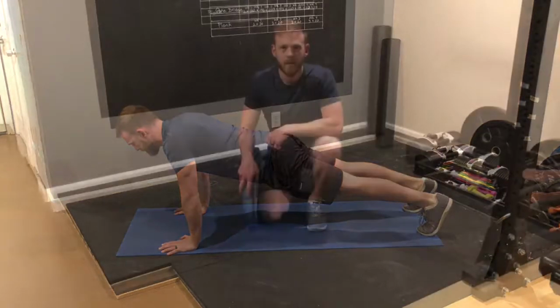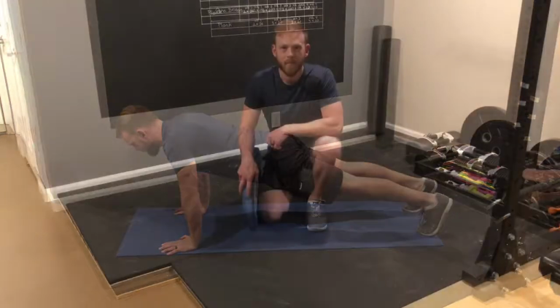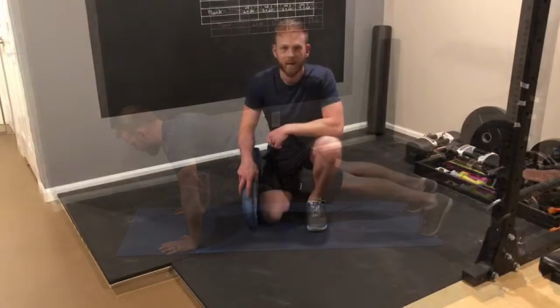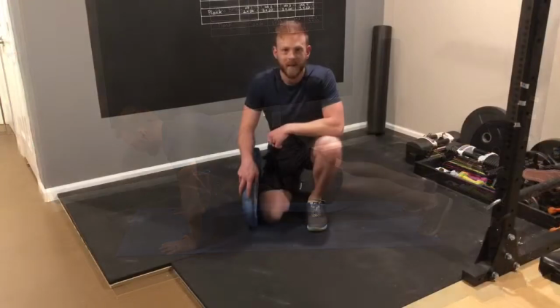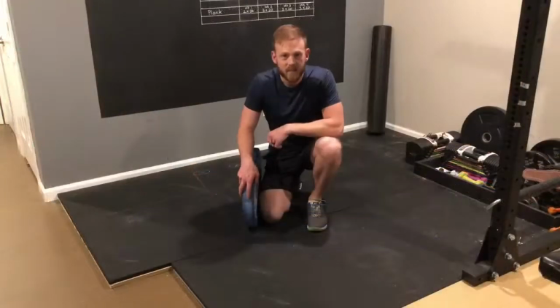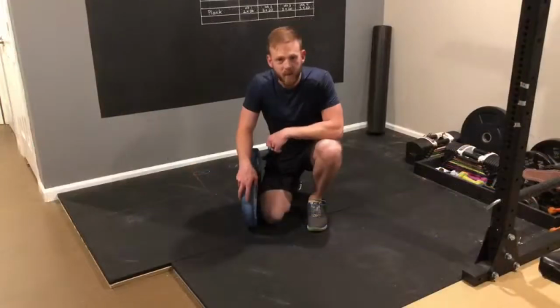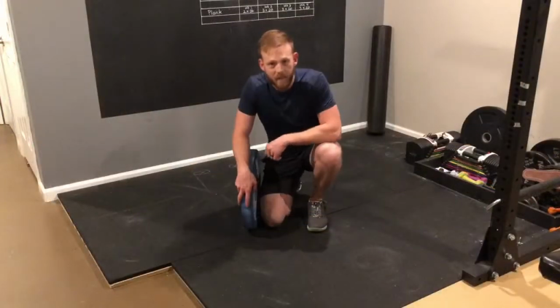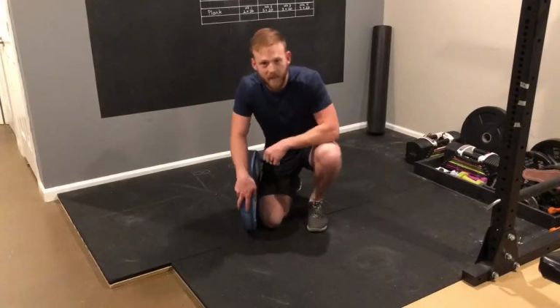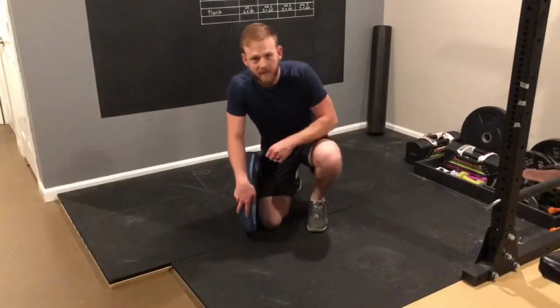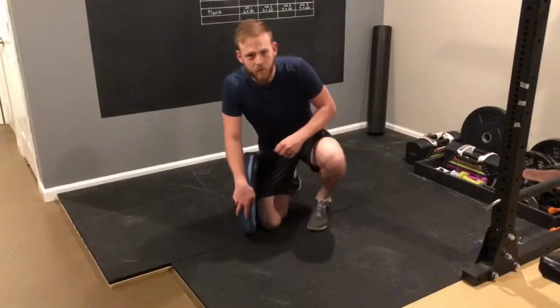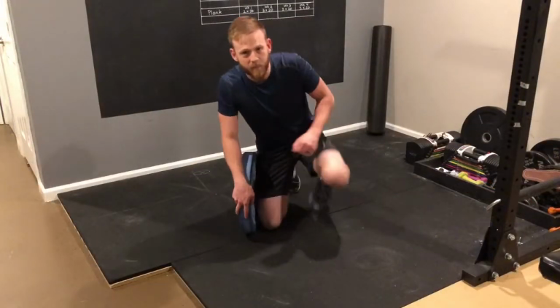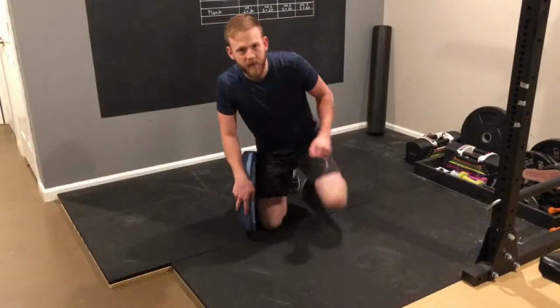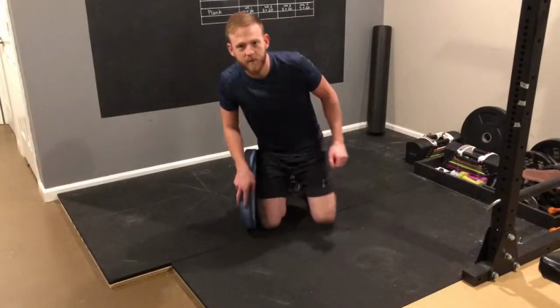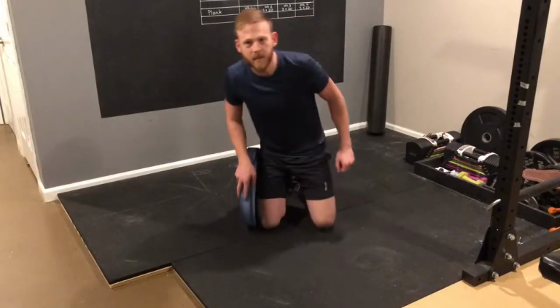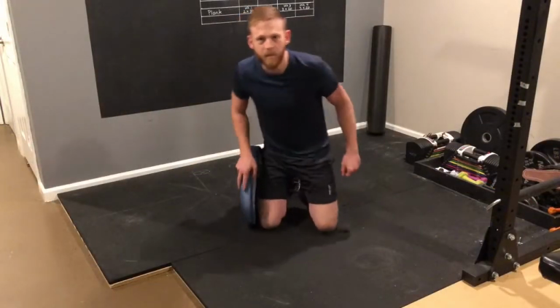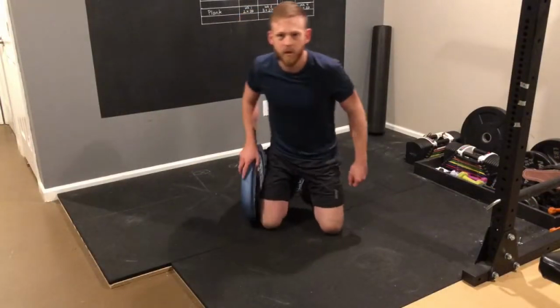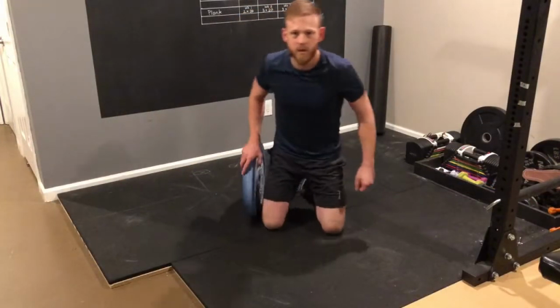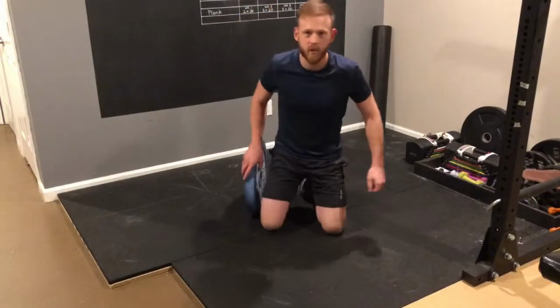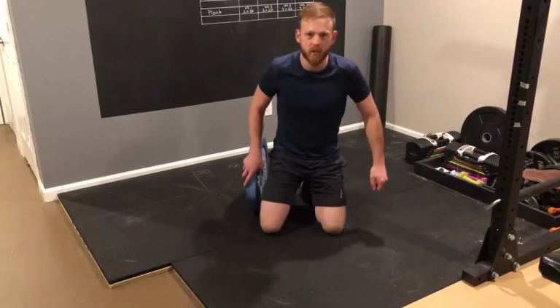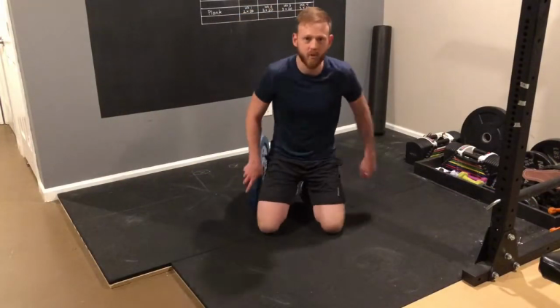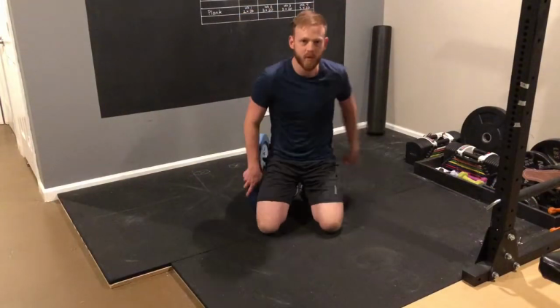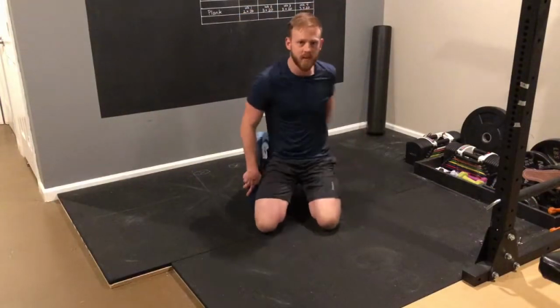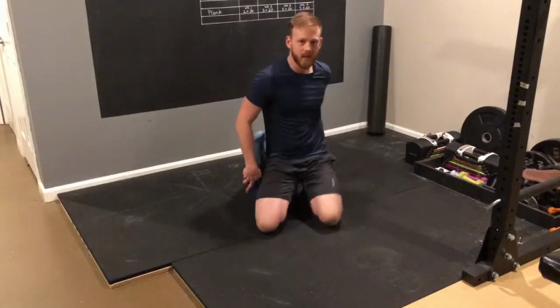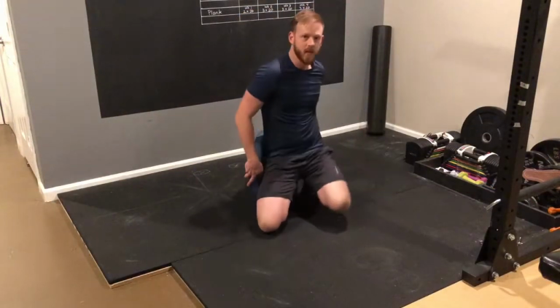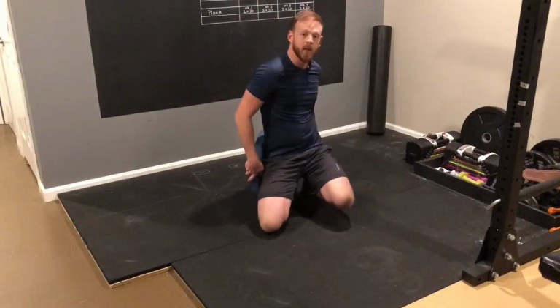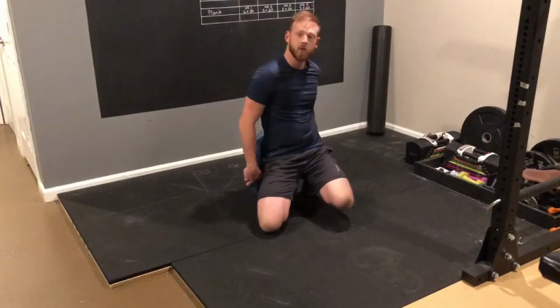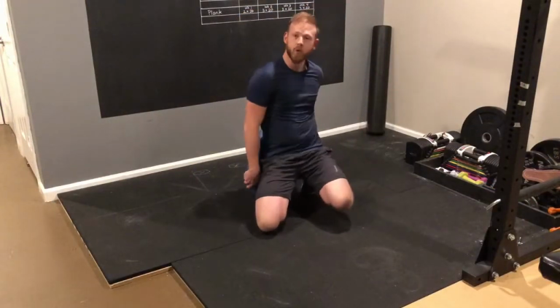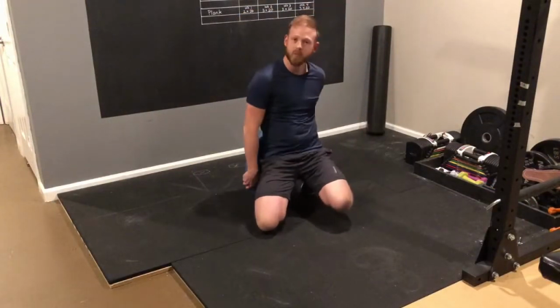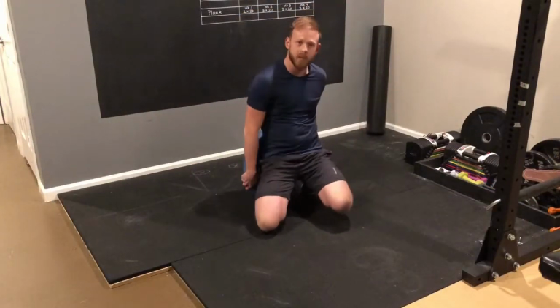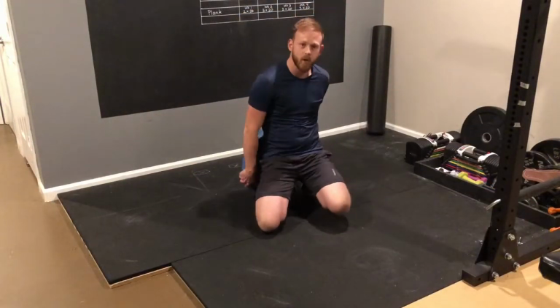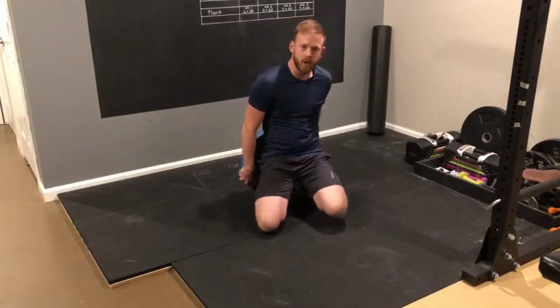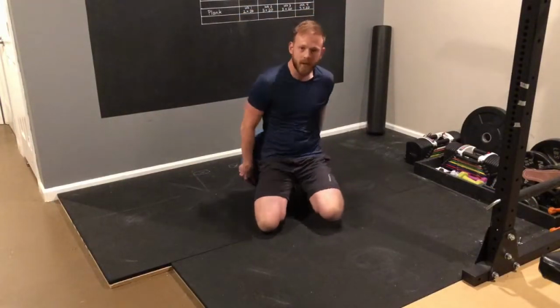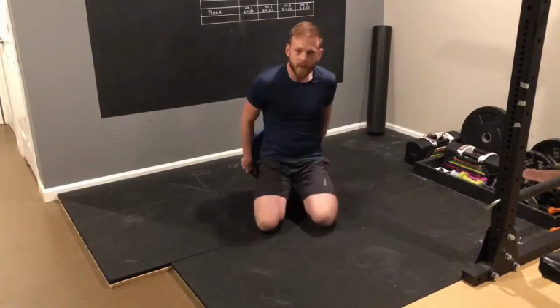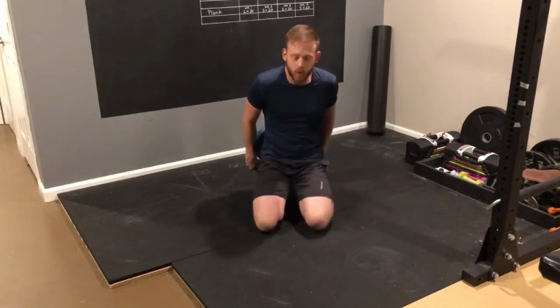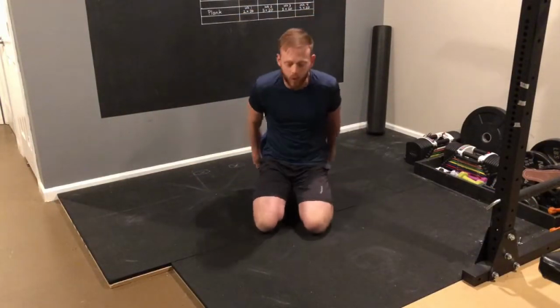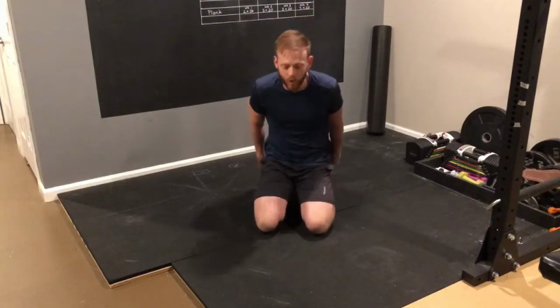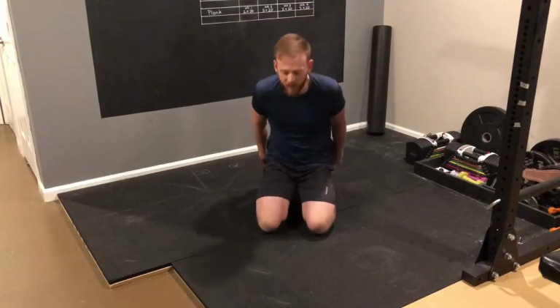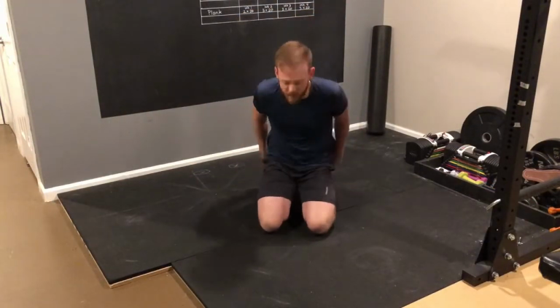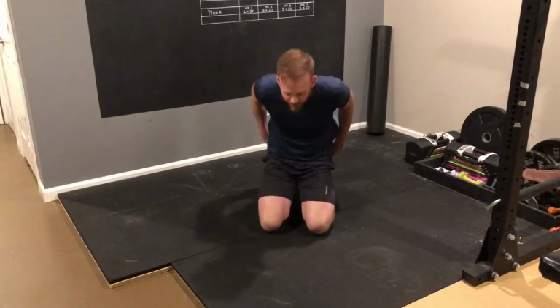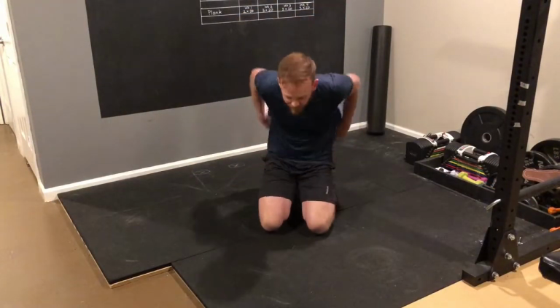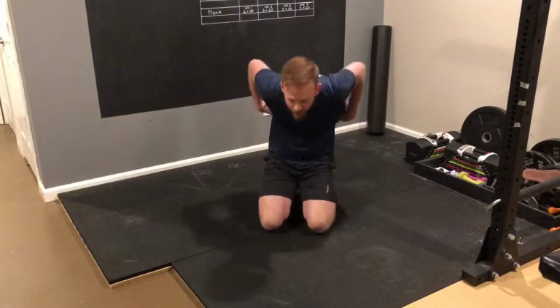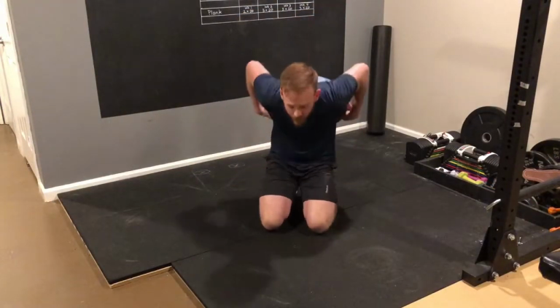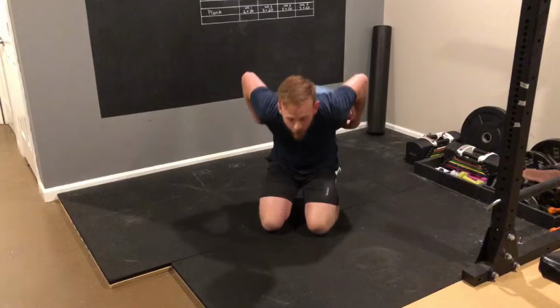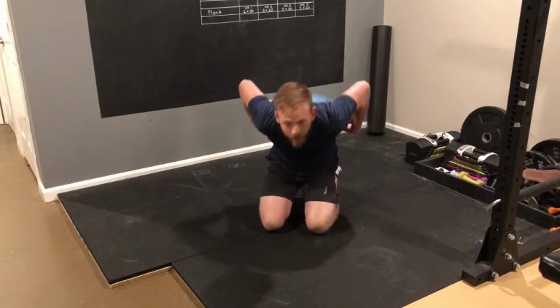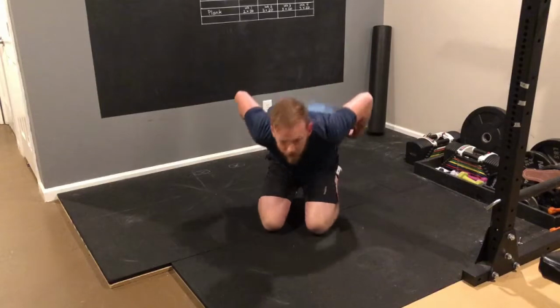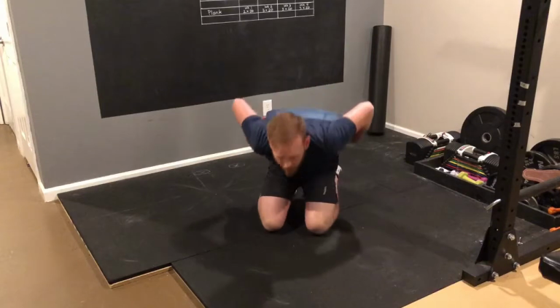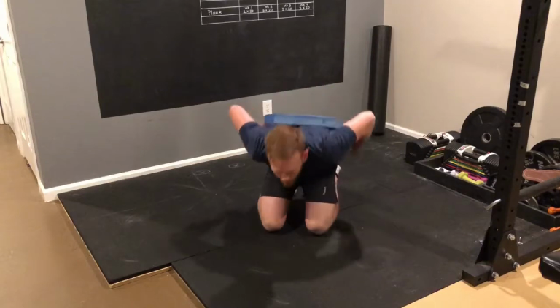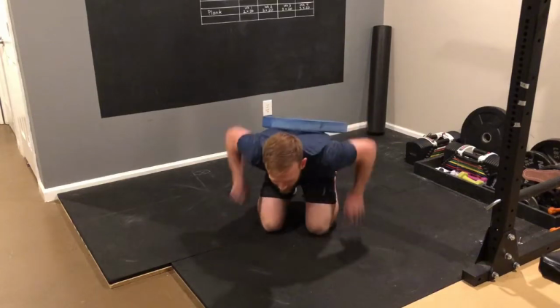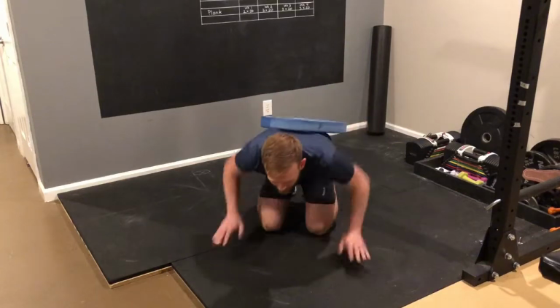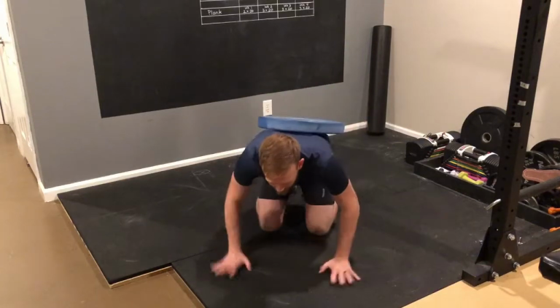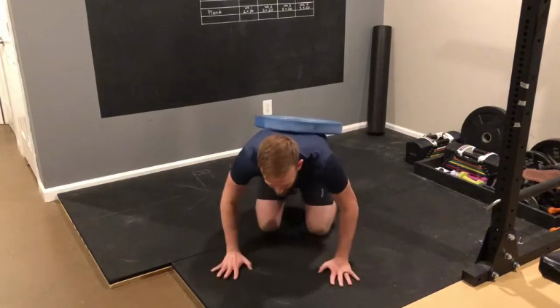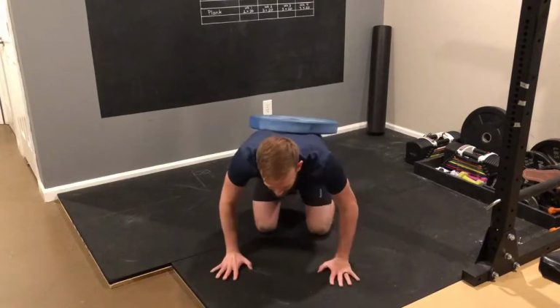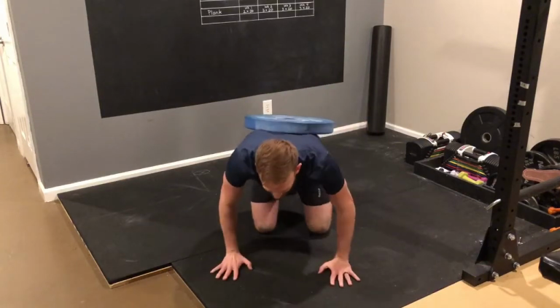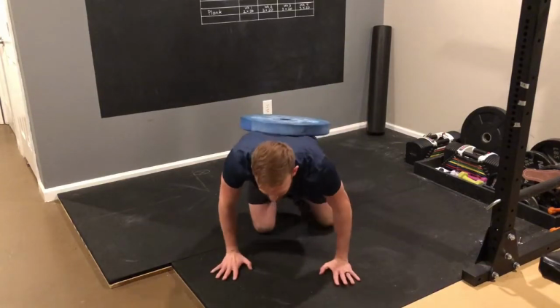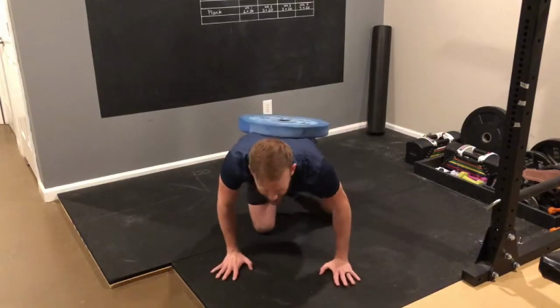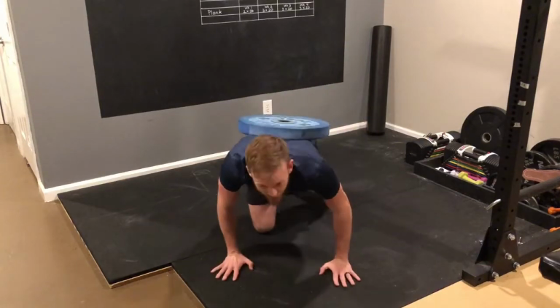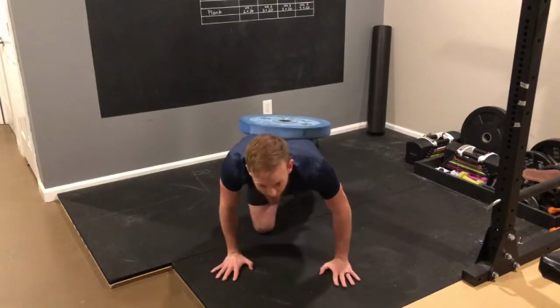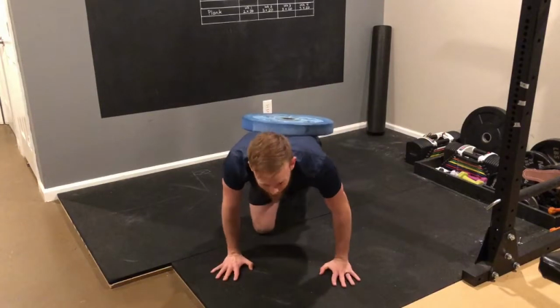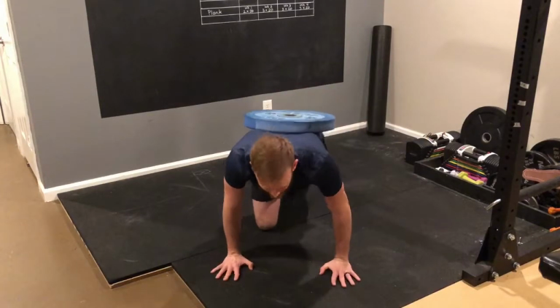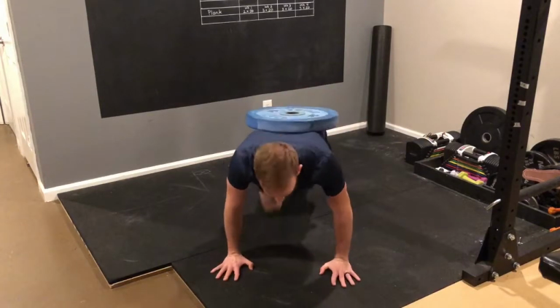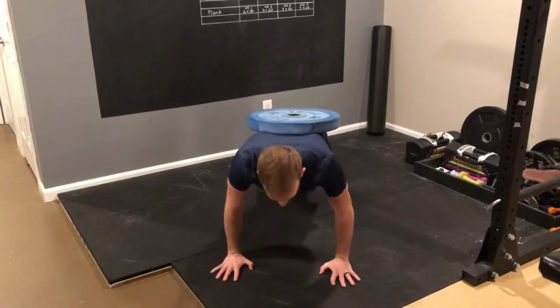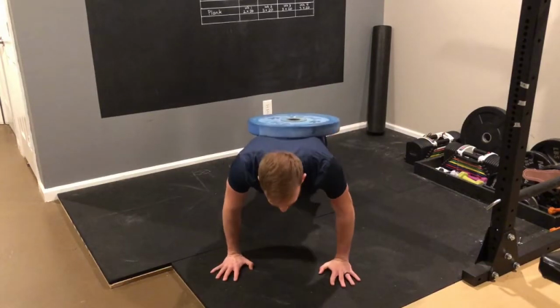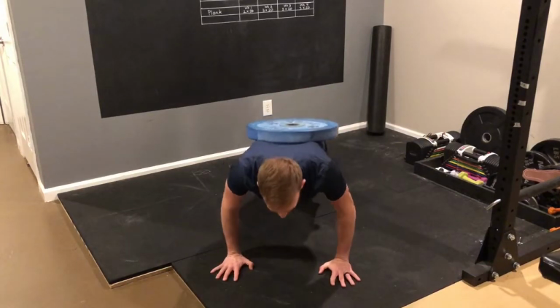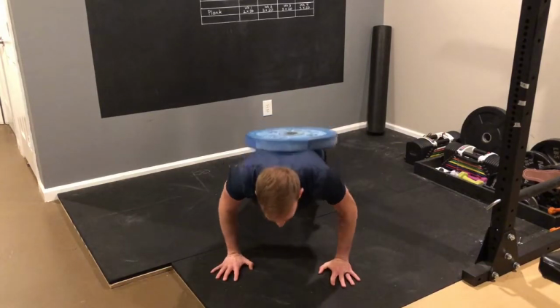My last pet peeve is when people say push-ups are too easy. Do them slowly, do a whole bunch of them, or just throw a weight on your back. But do them, and do them right.